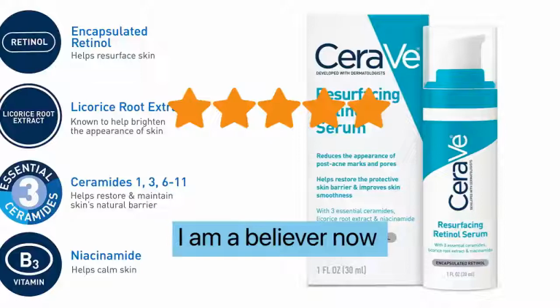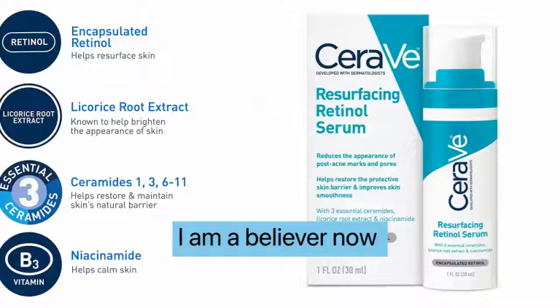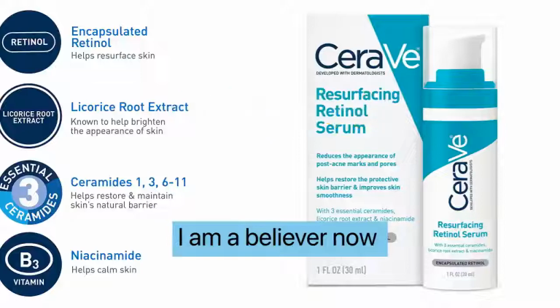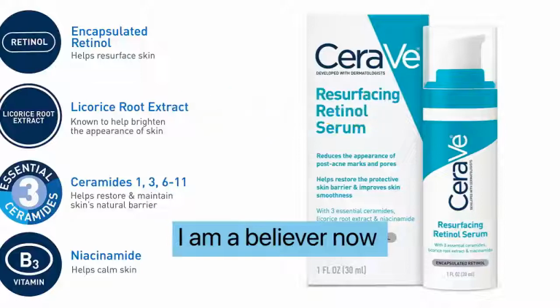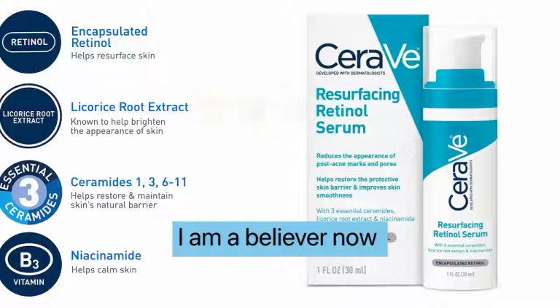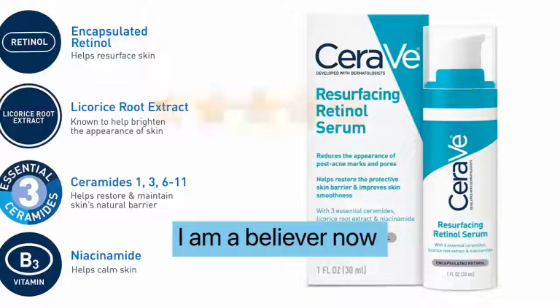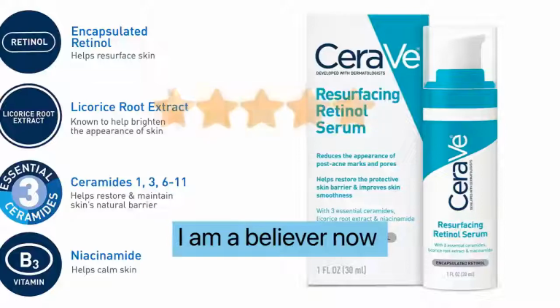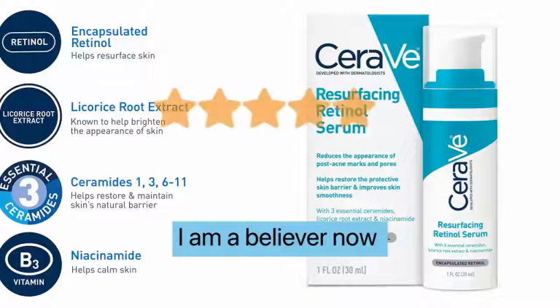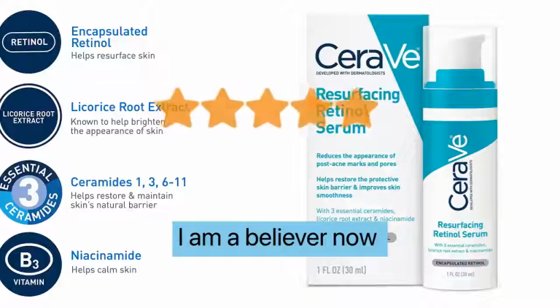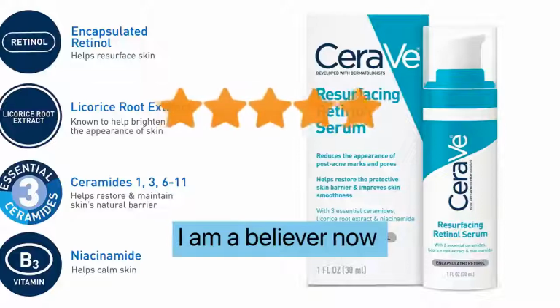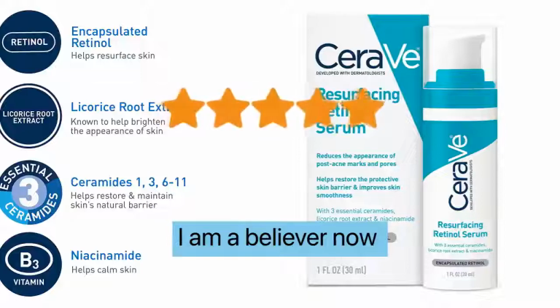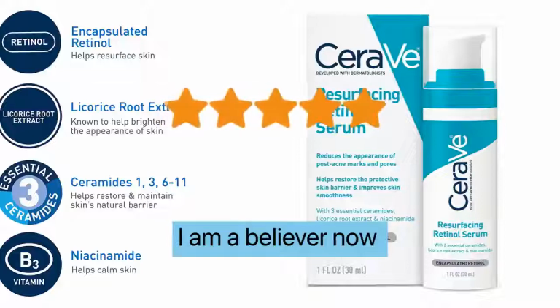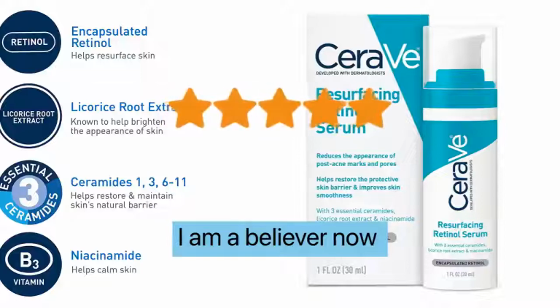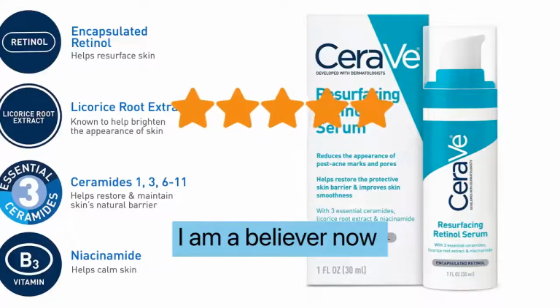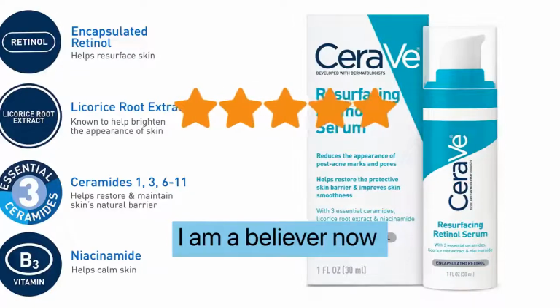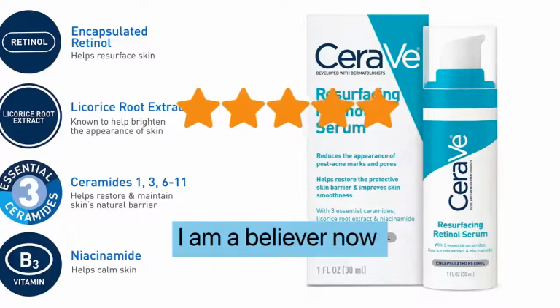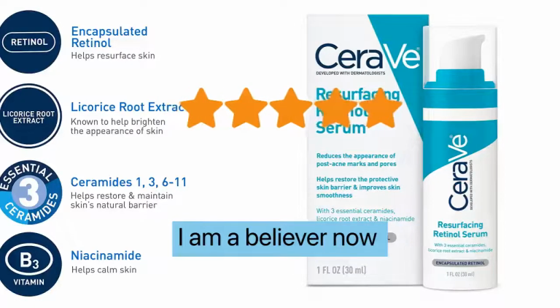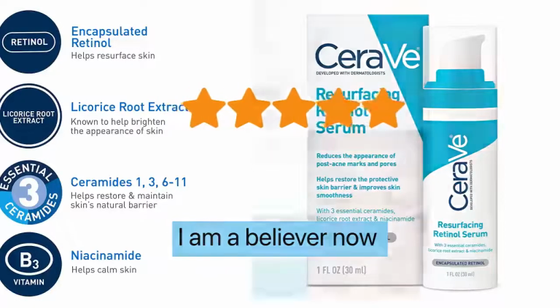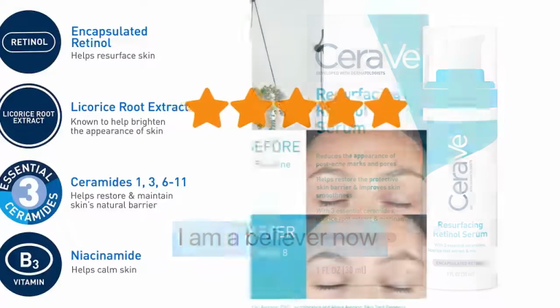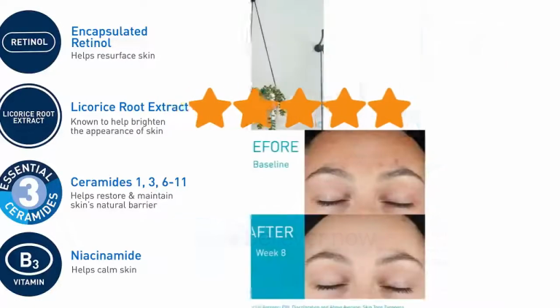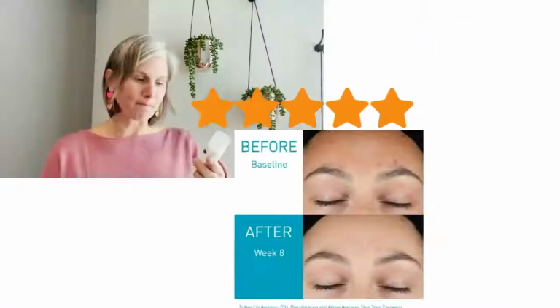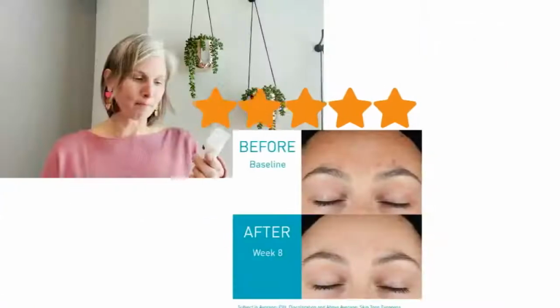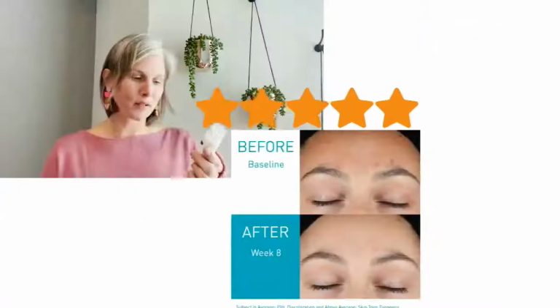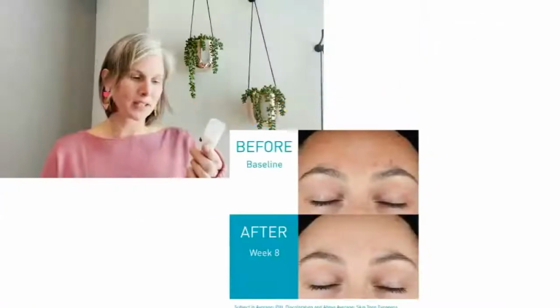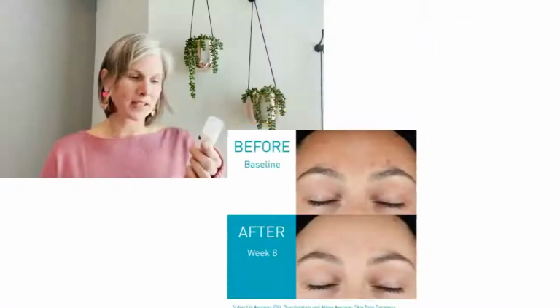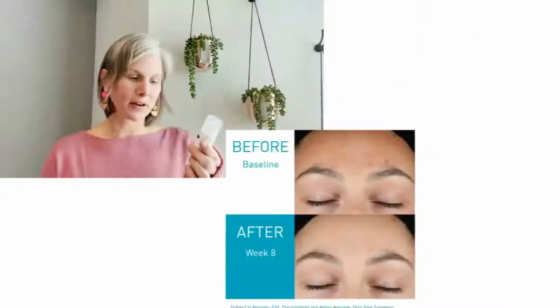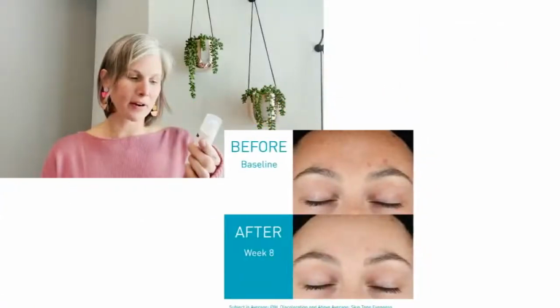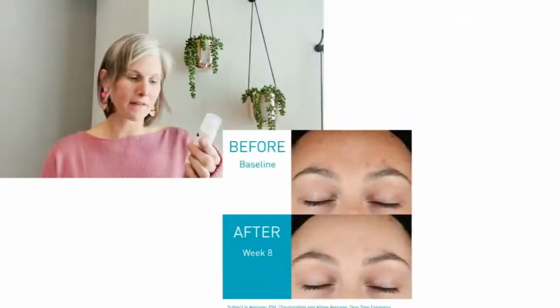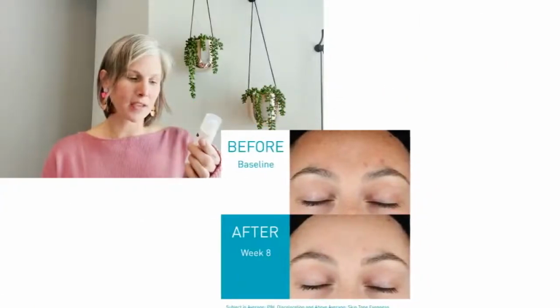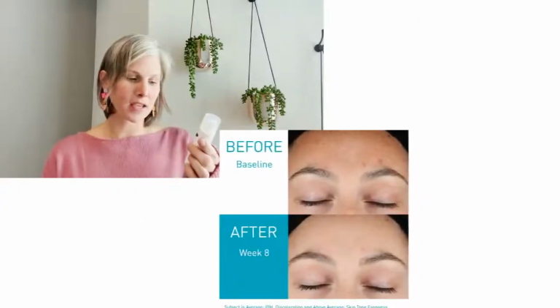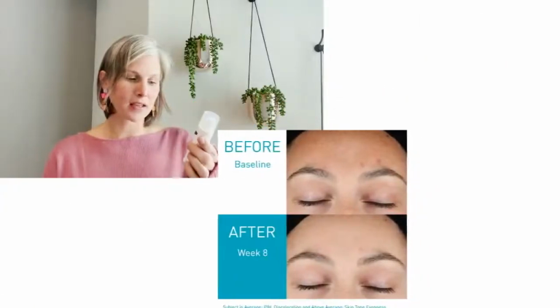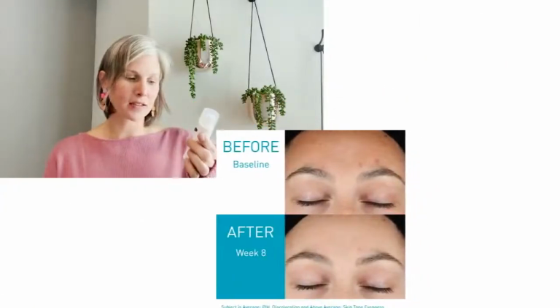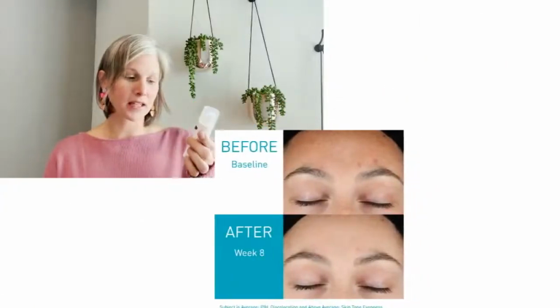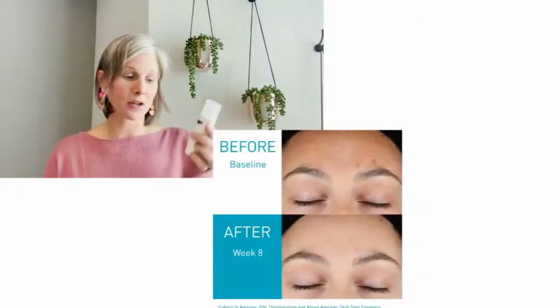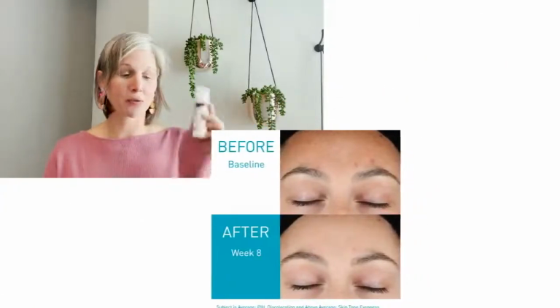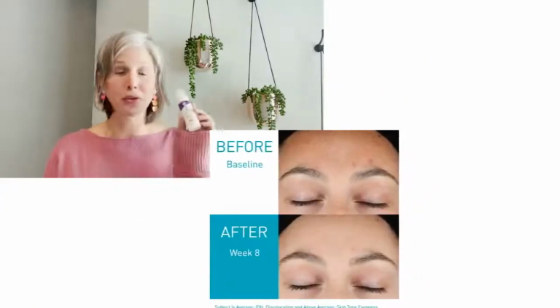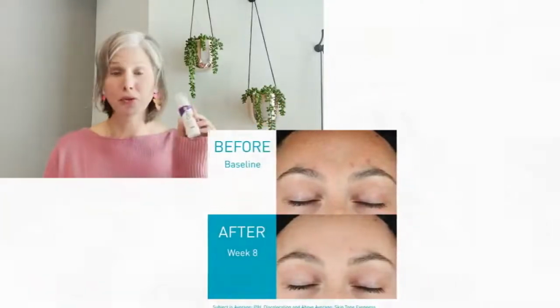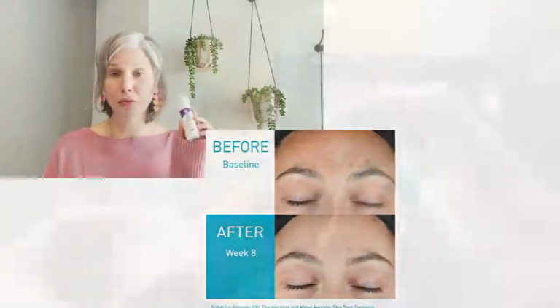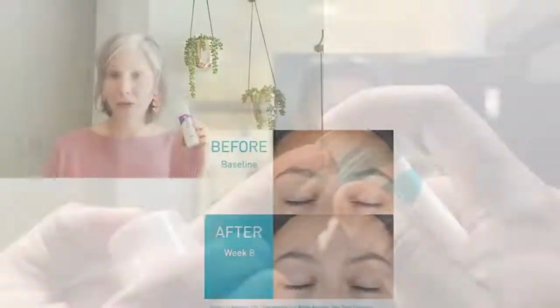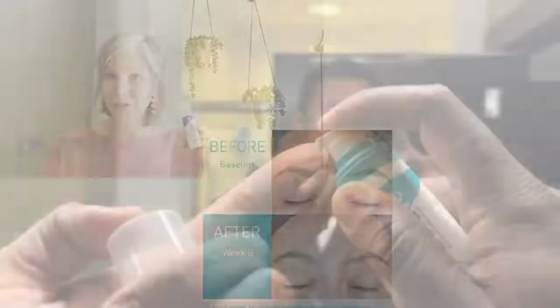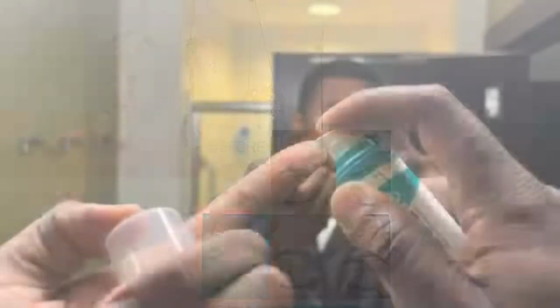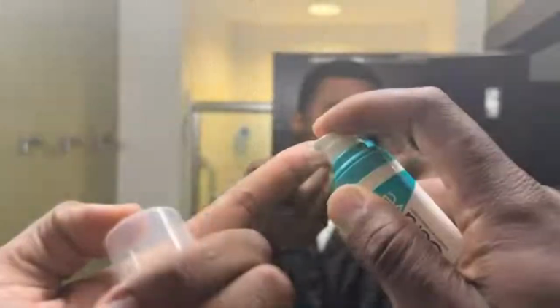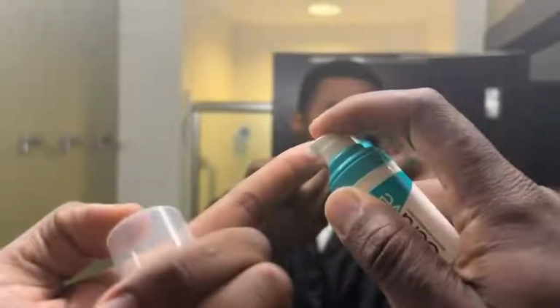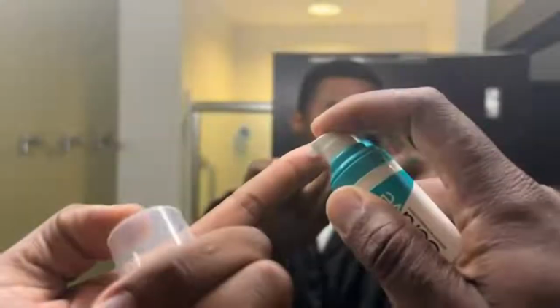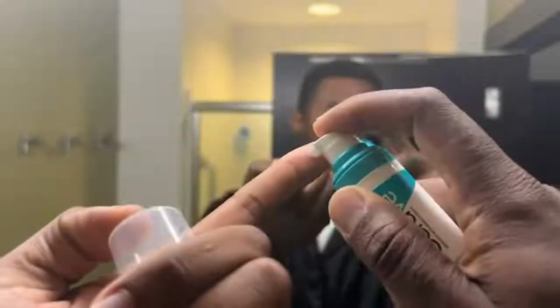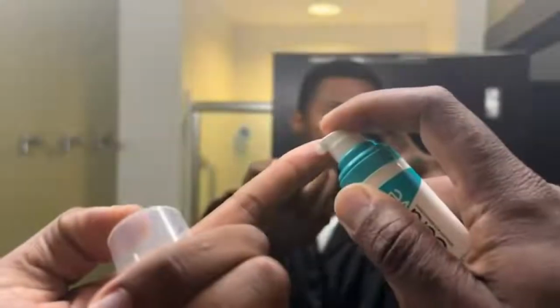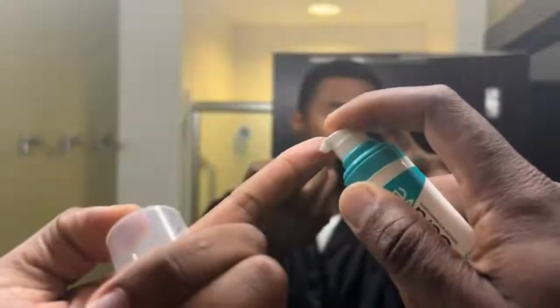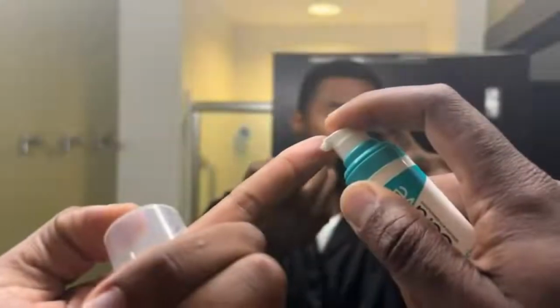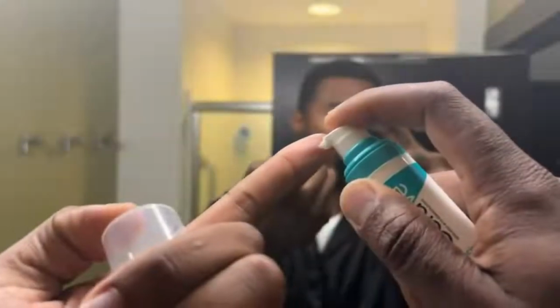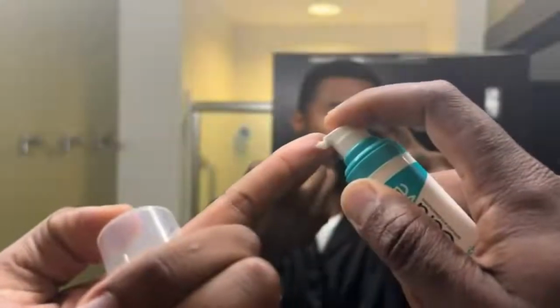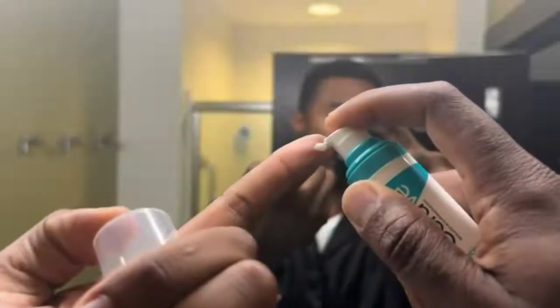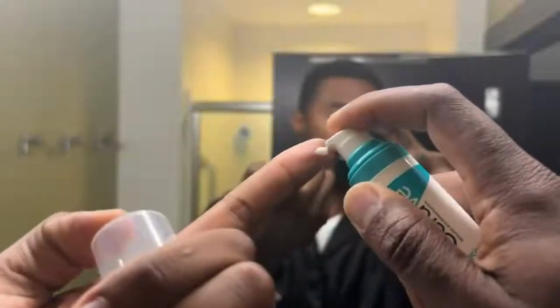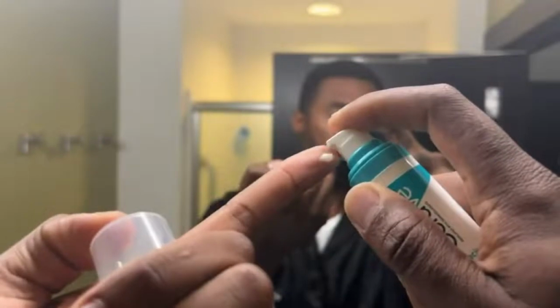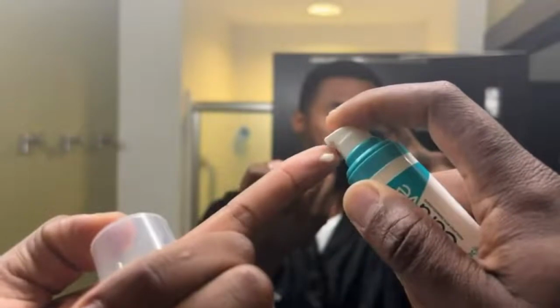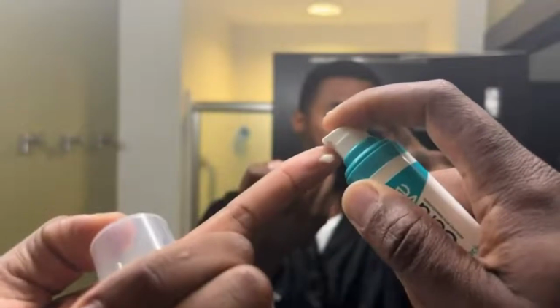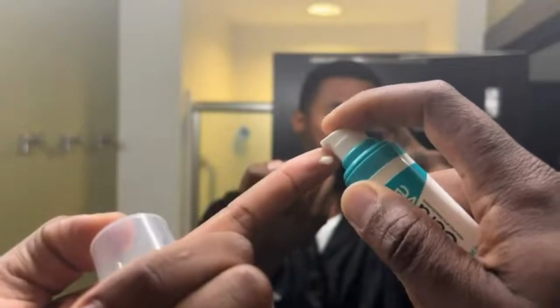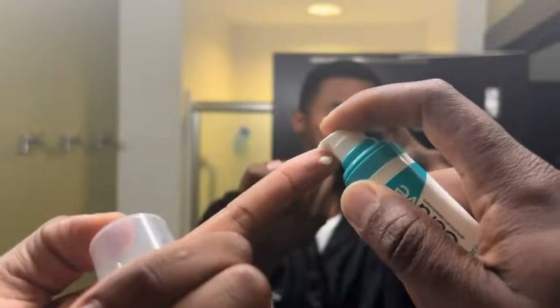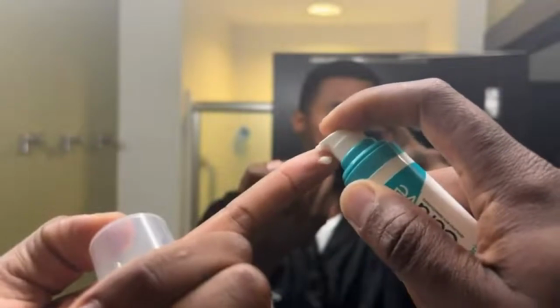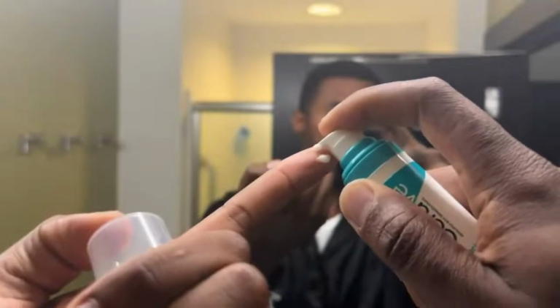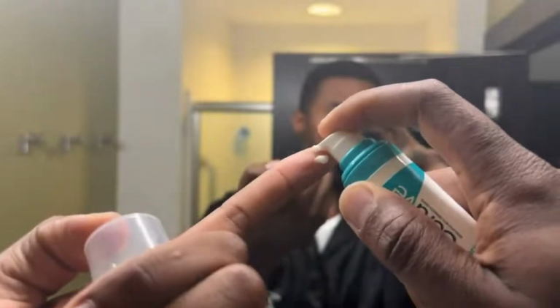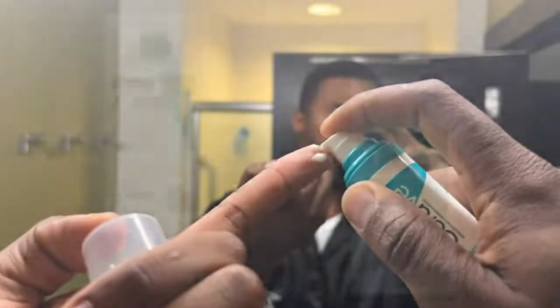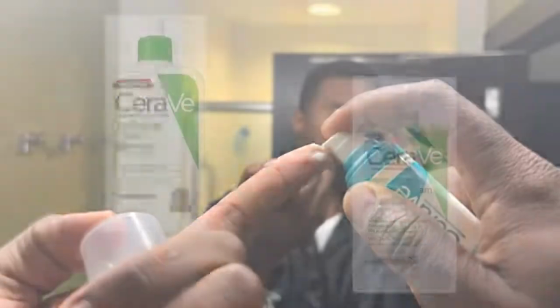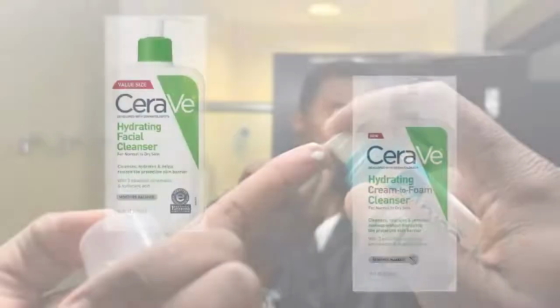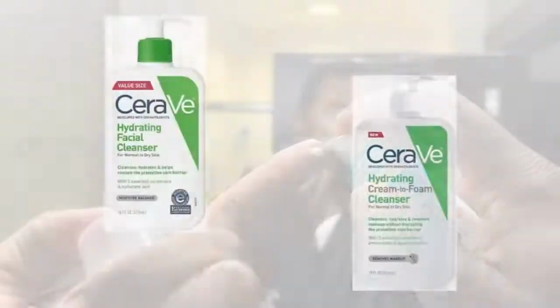5 stars. Product has no smell and doesn't feel like you put anything on your face once you pat it in.